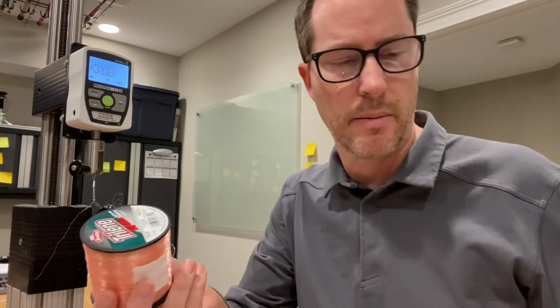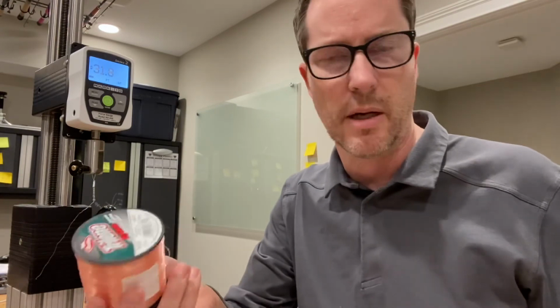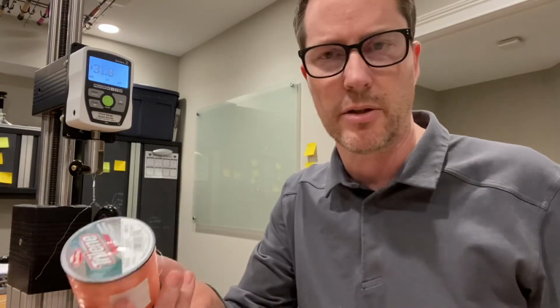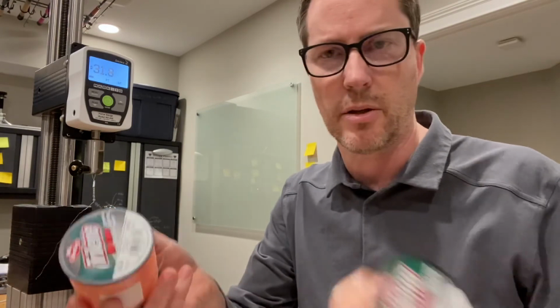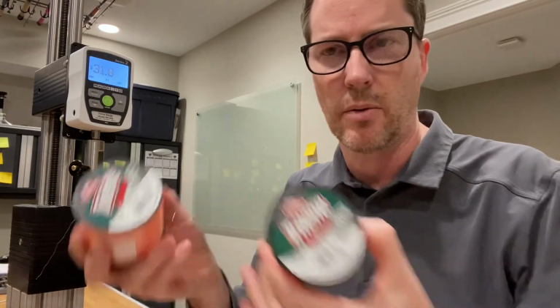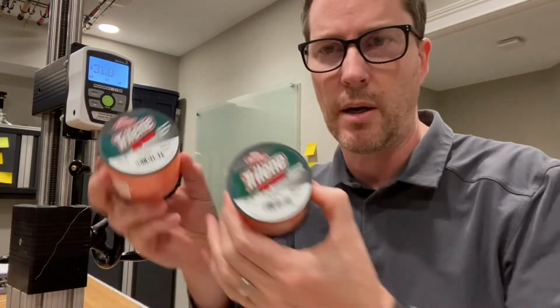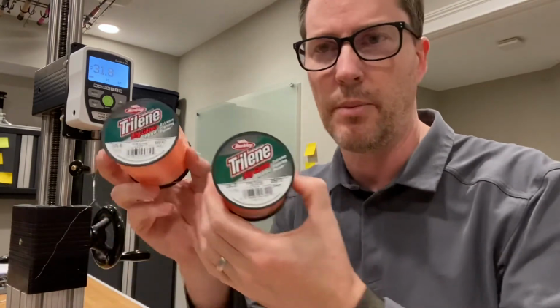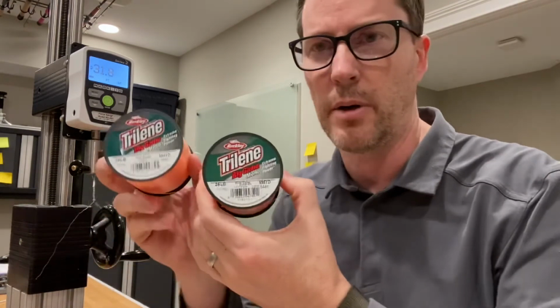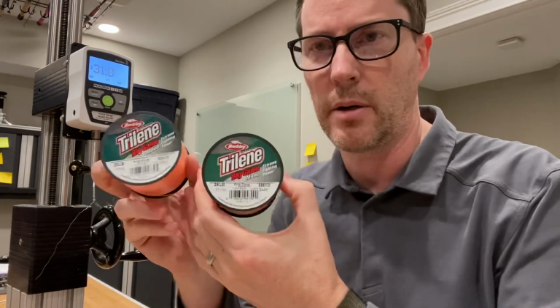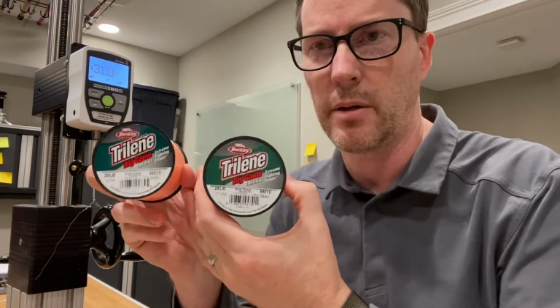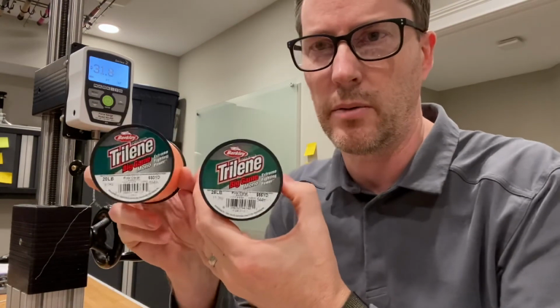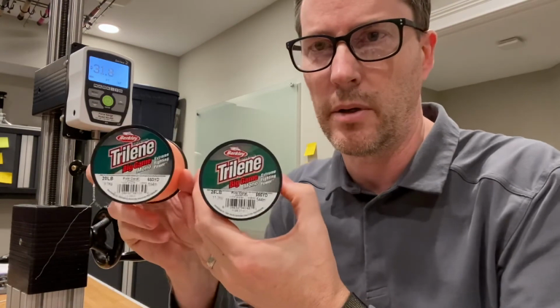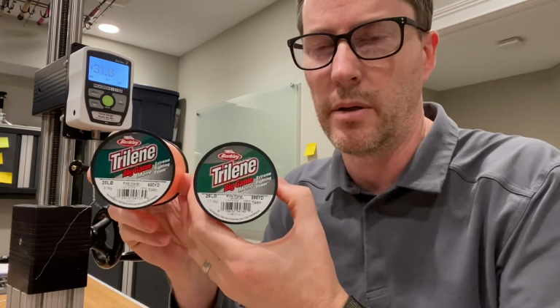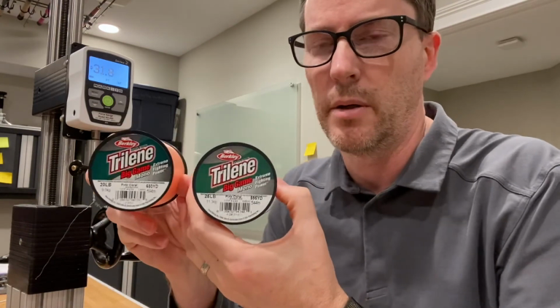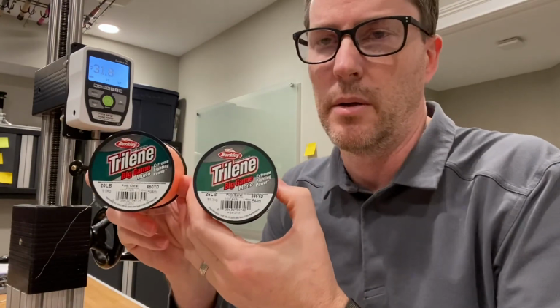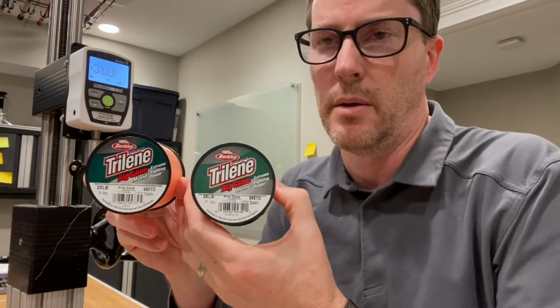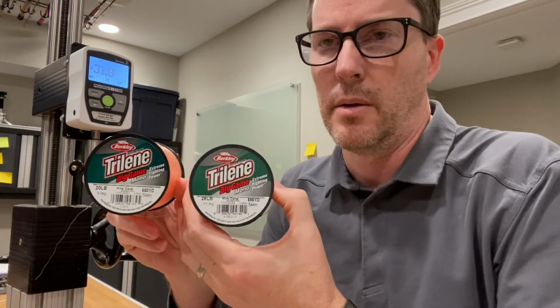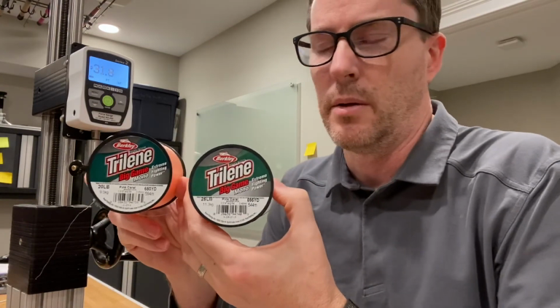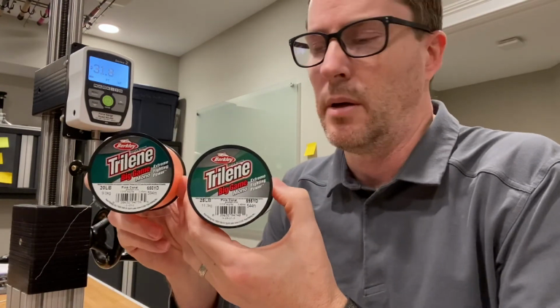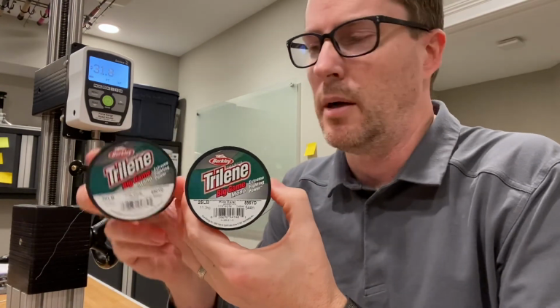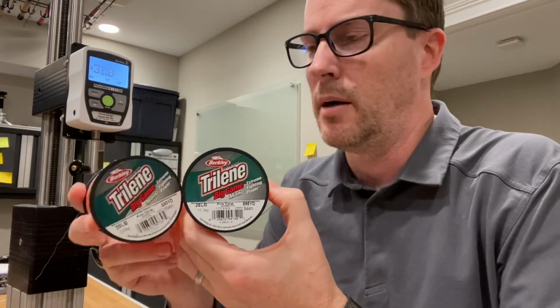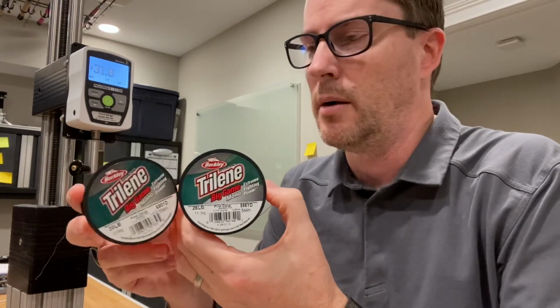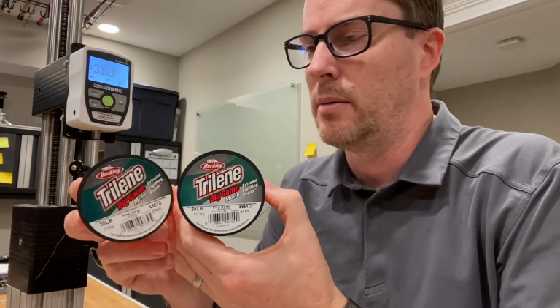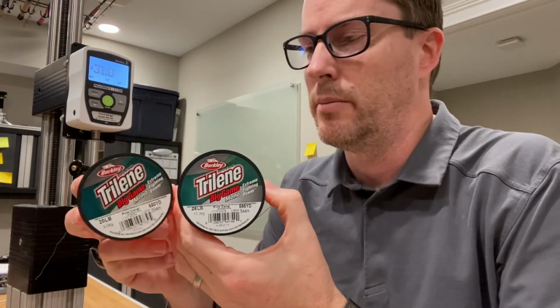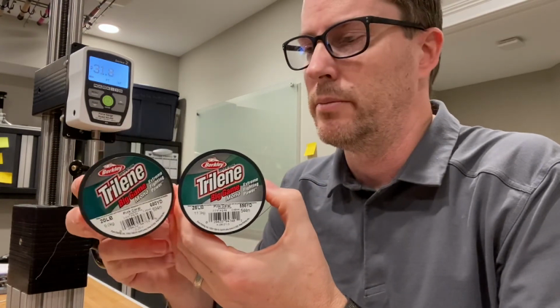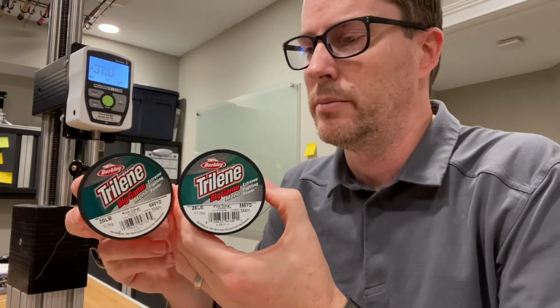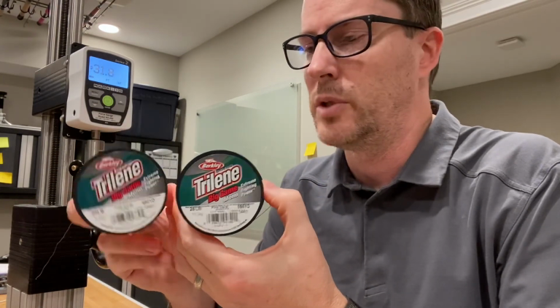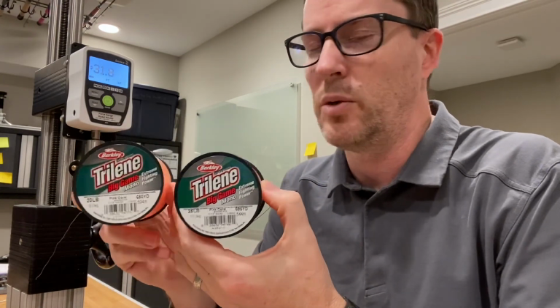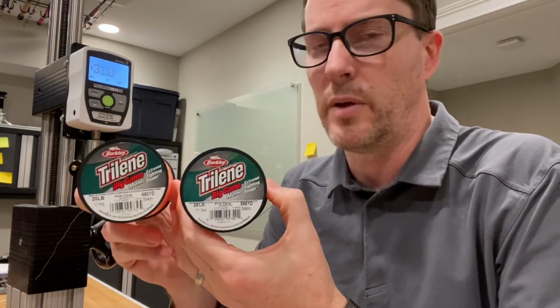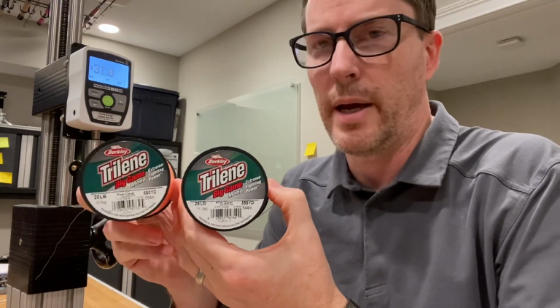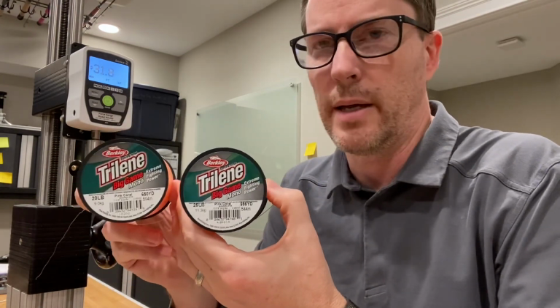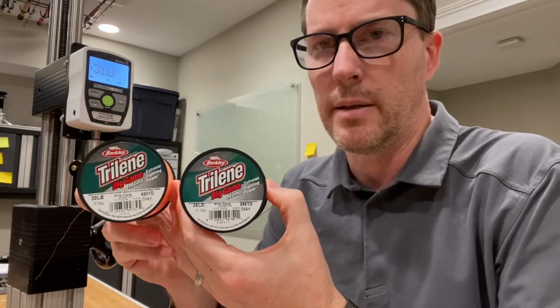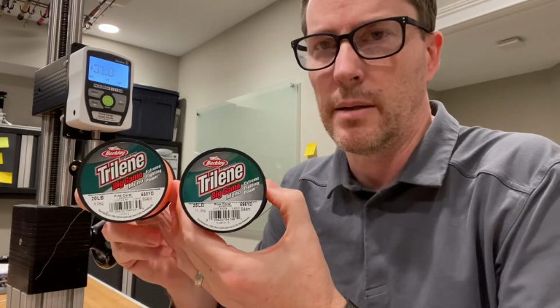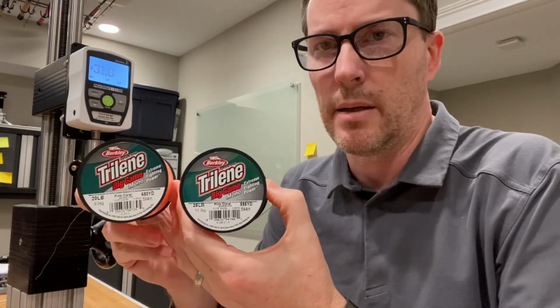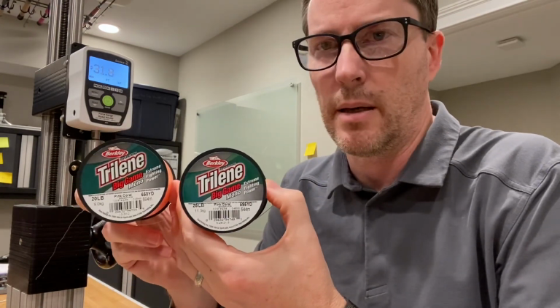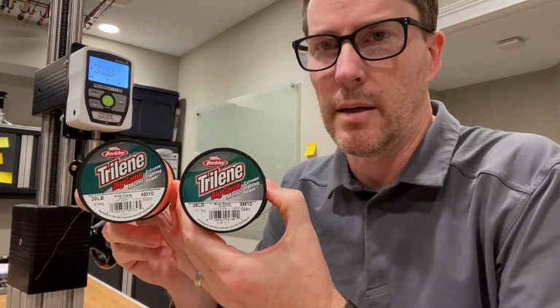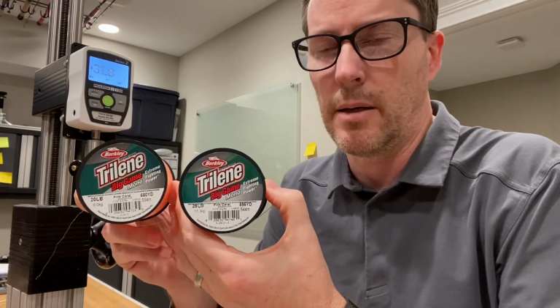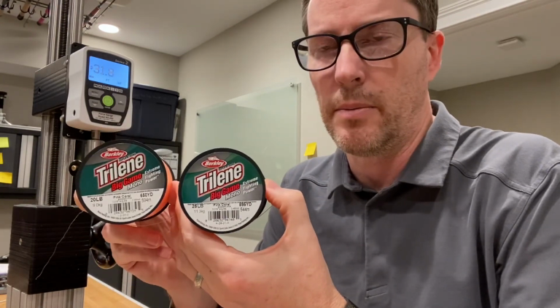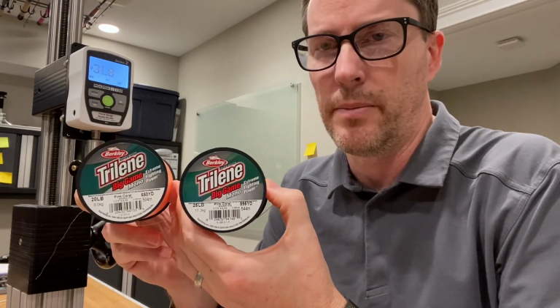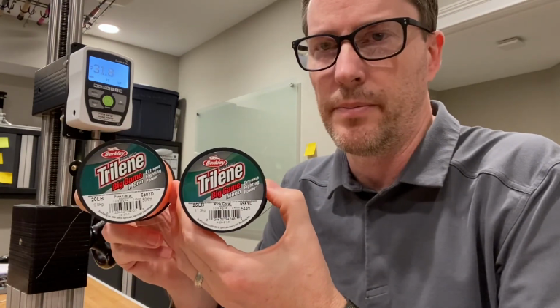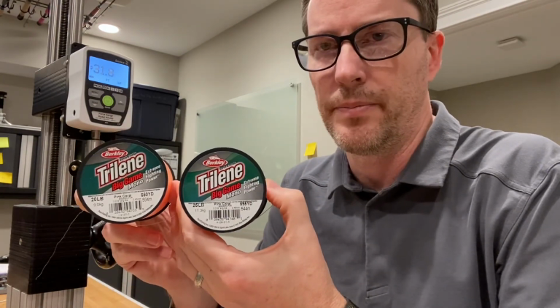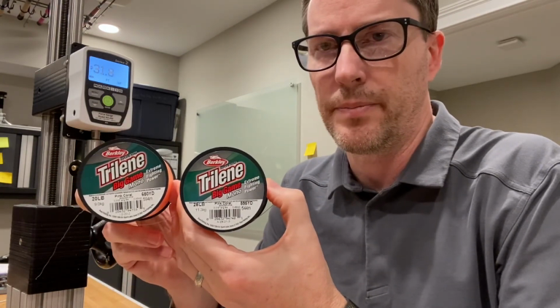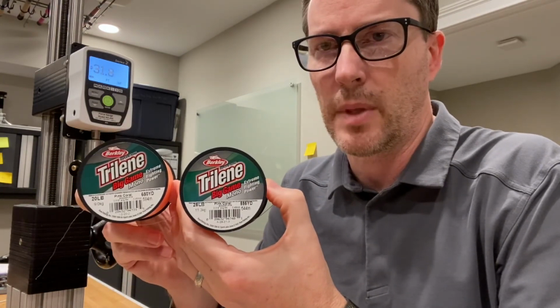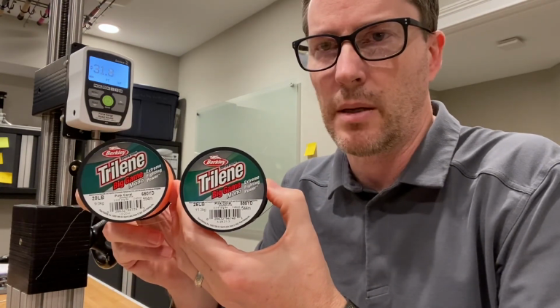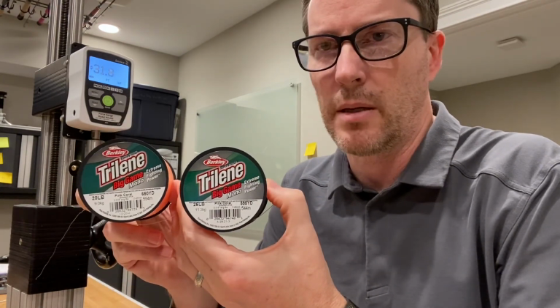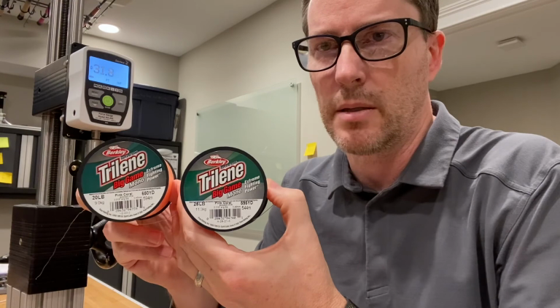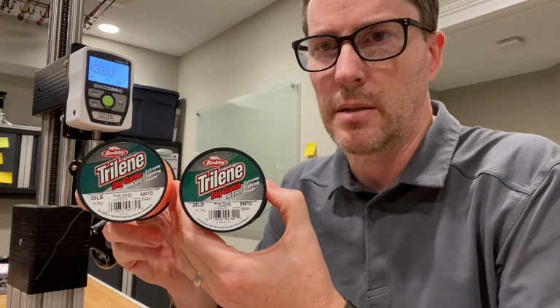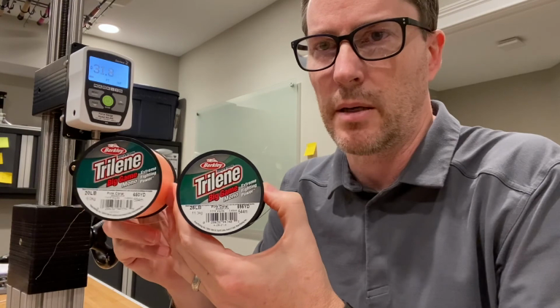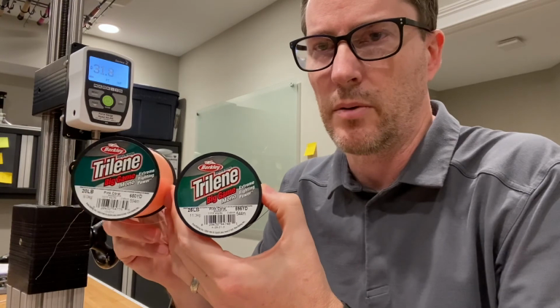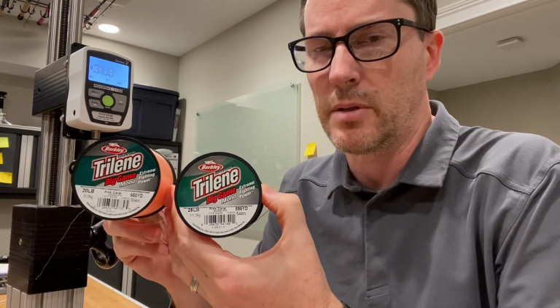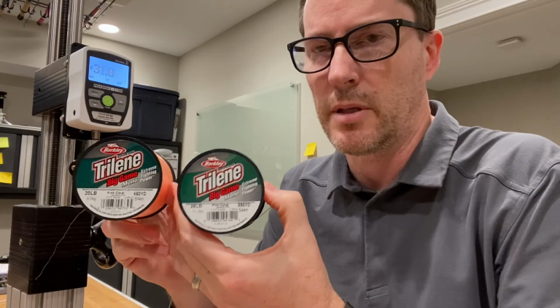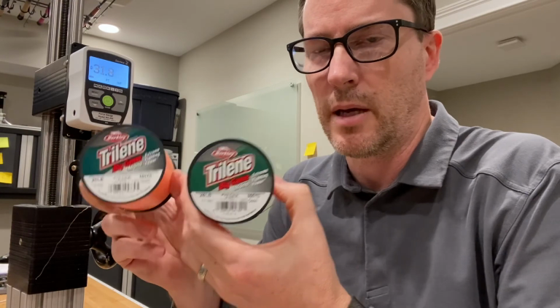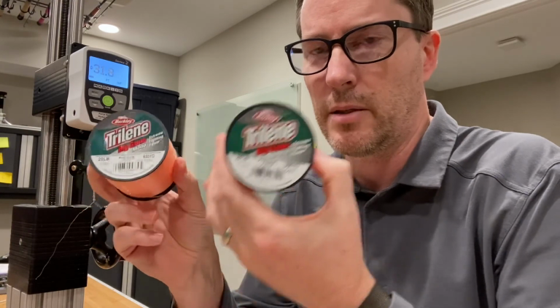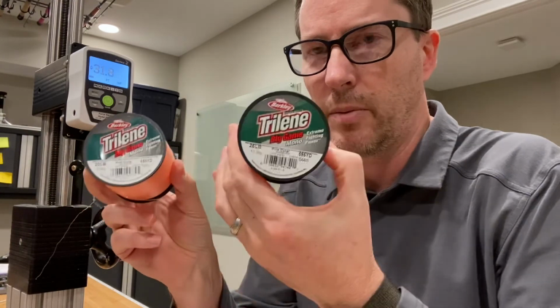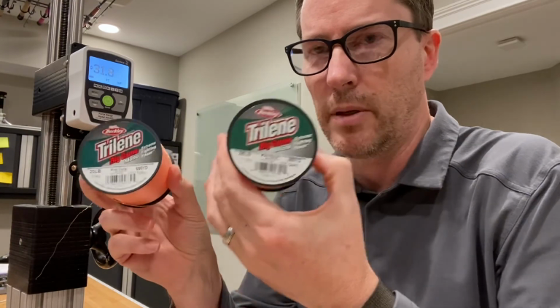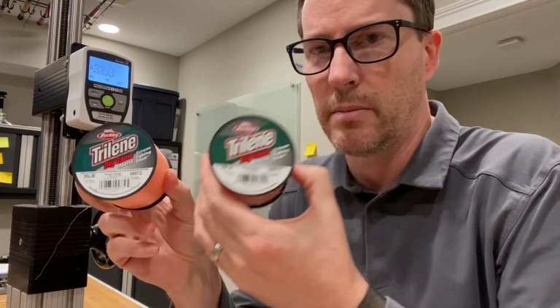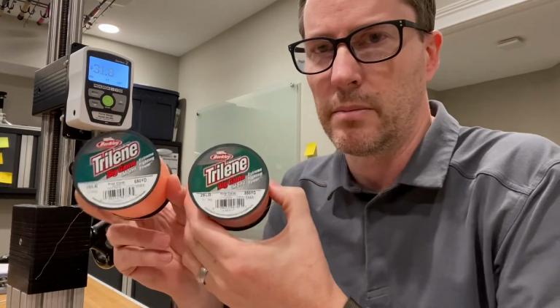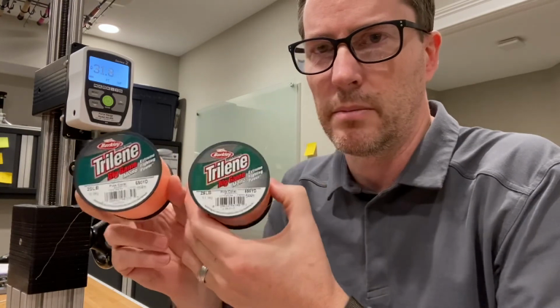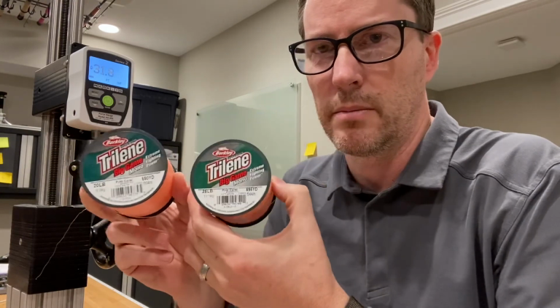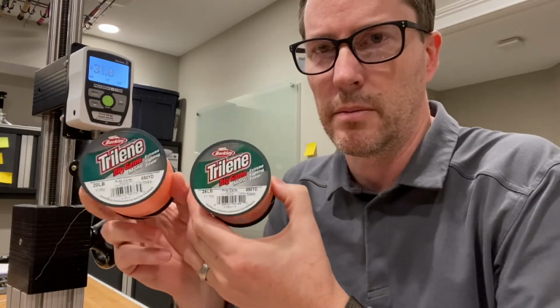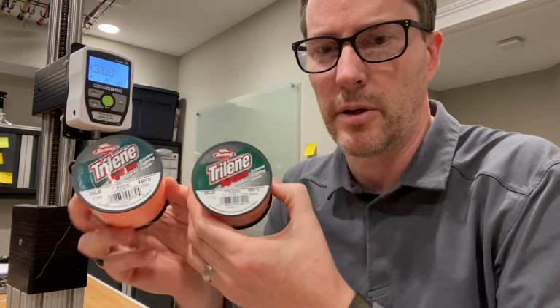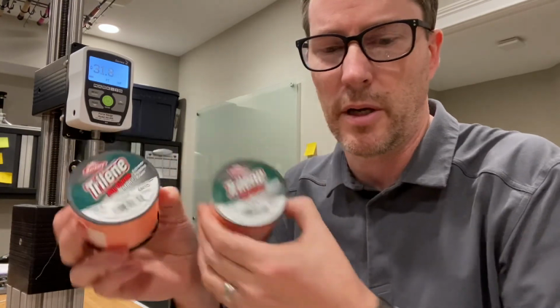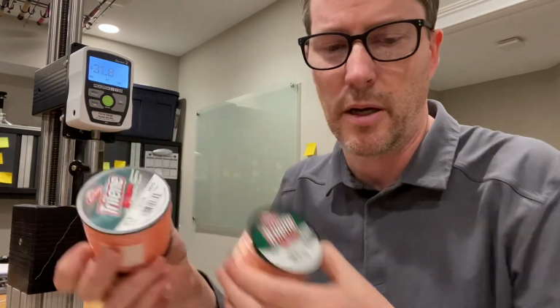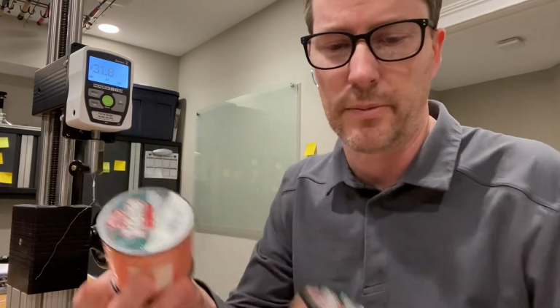I'm not sure why Berkley would do that — anyone's guess — but there you go.